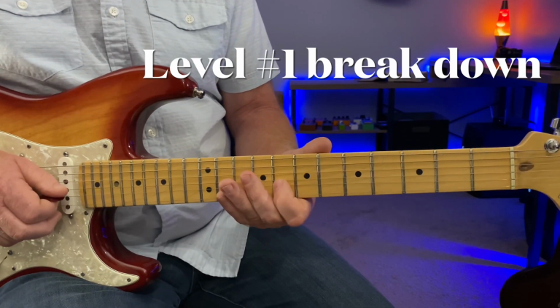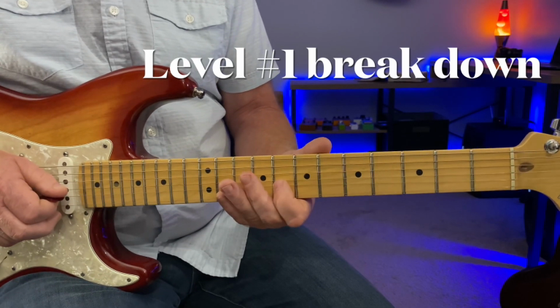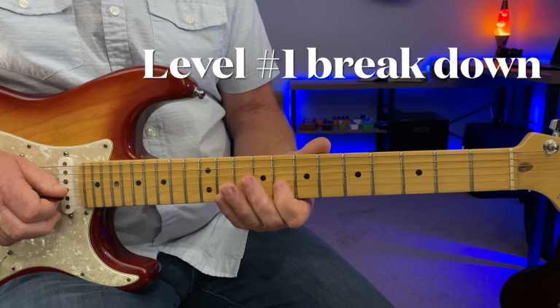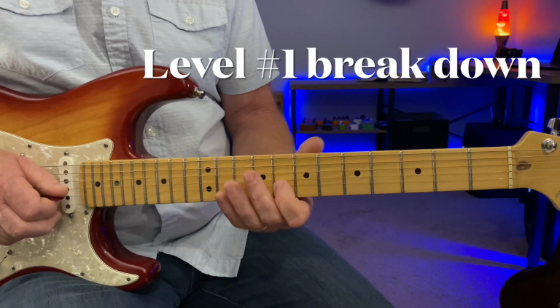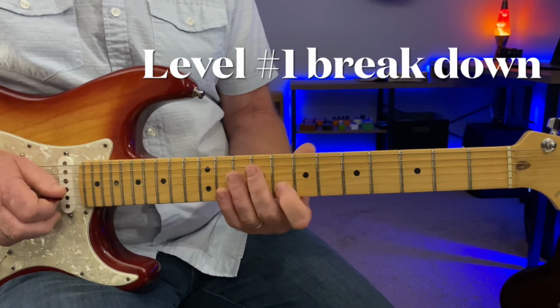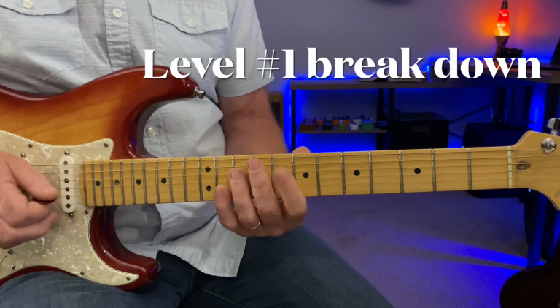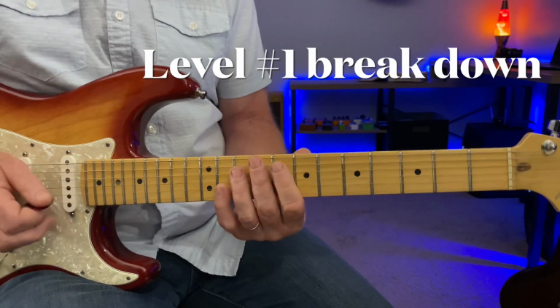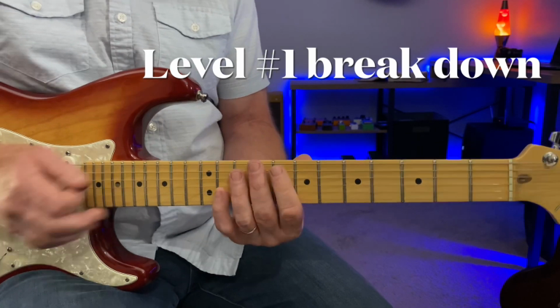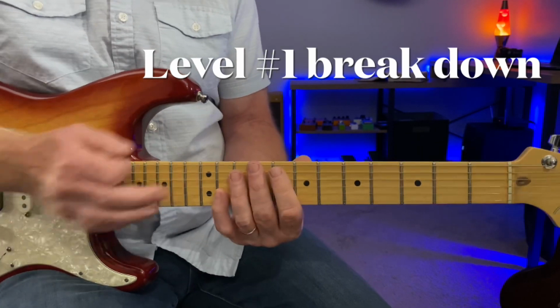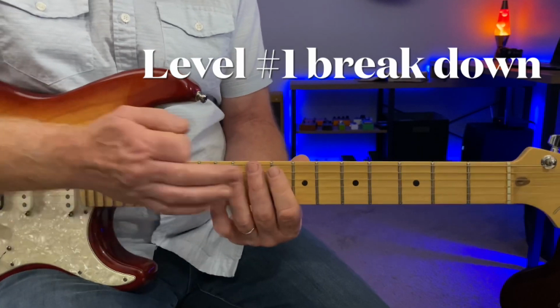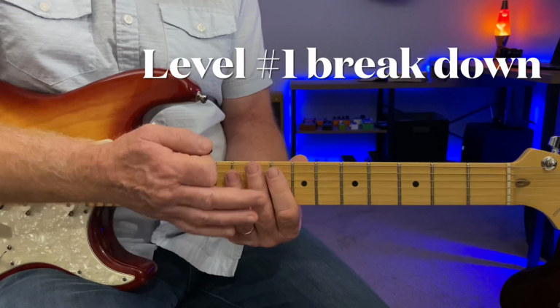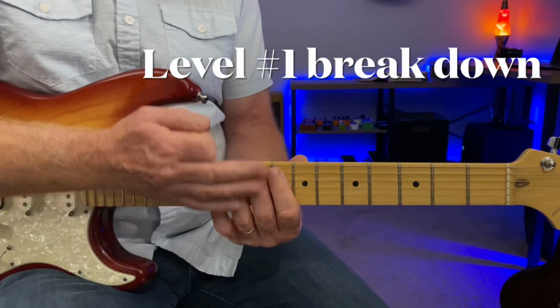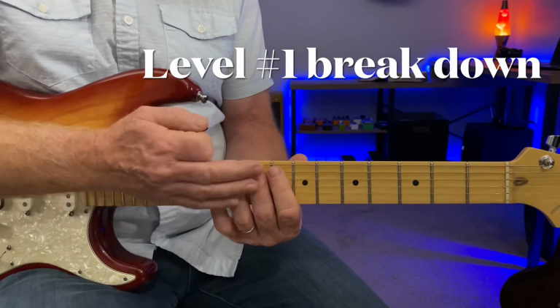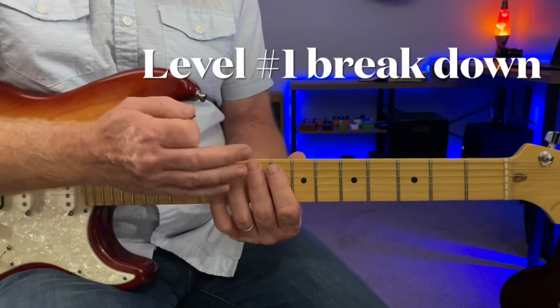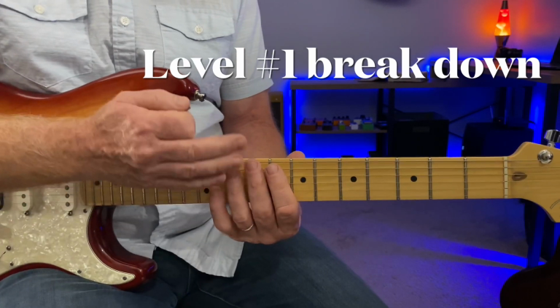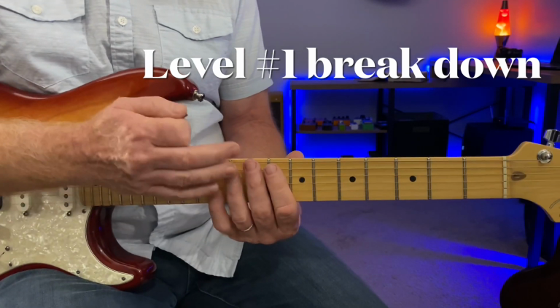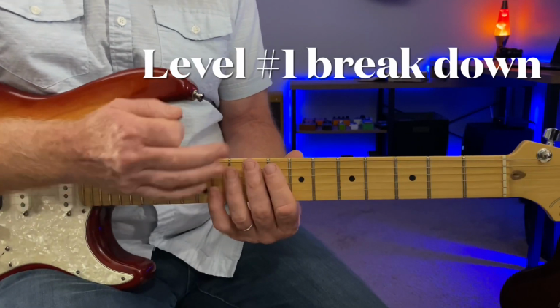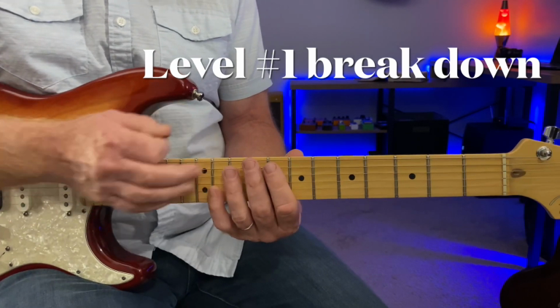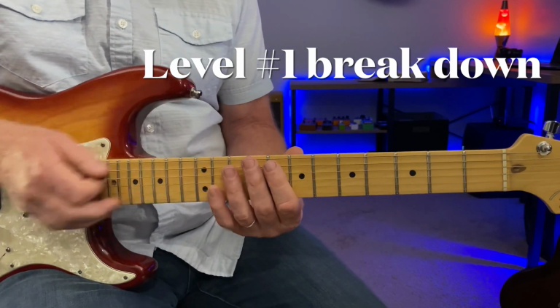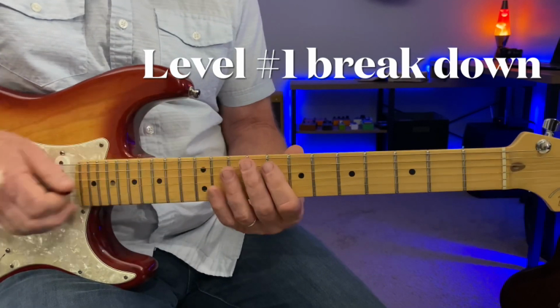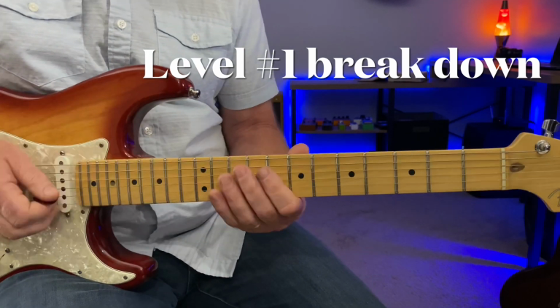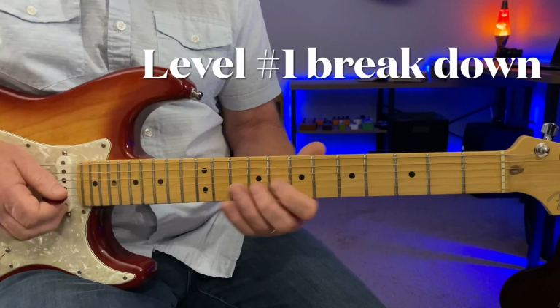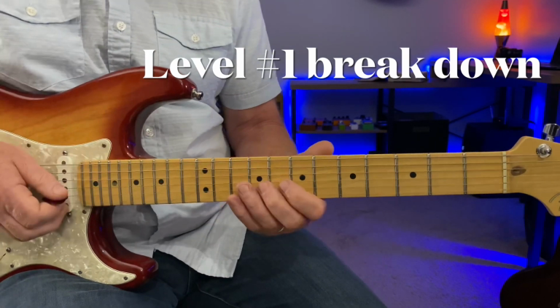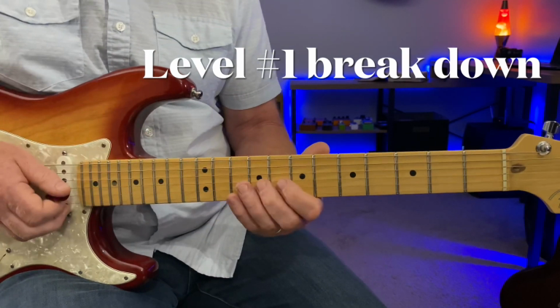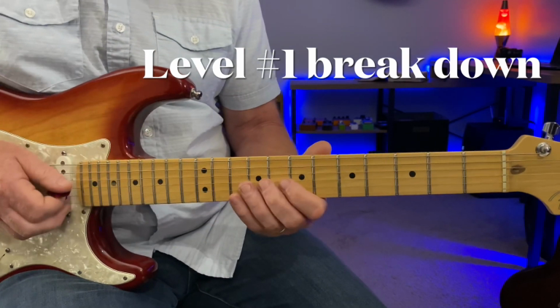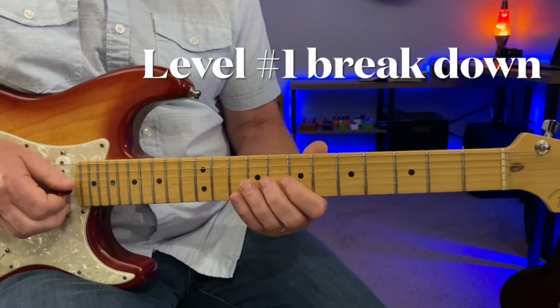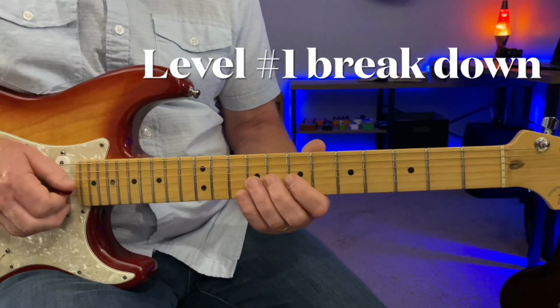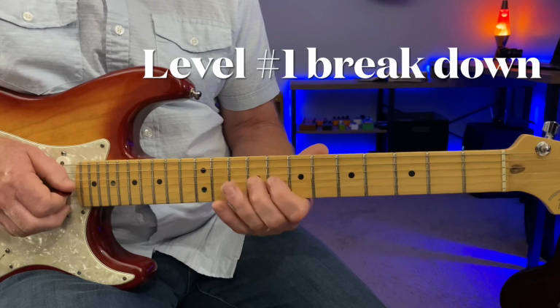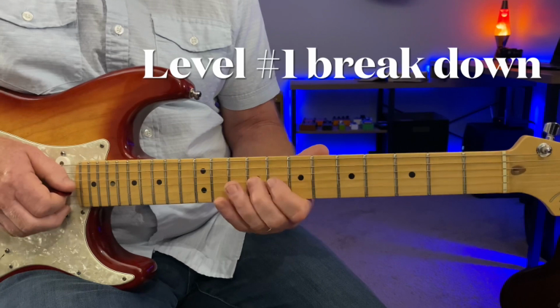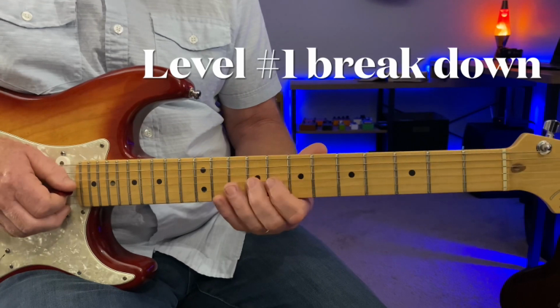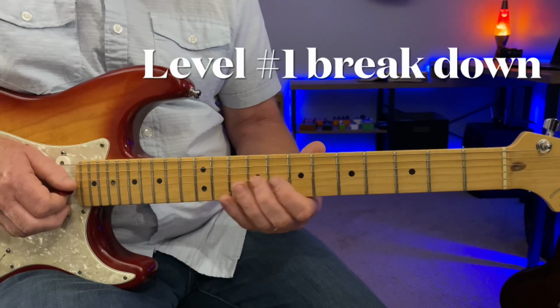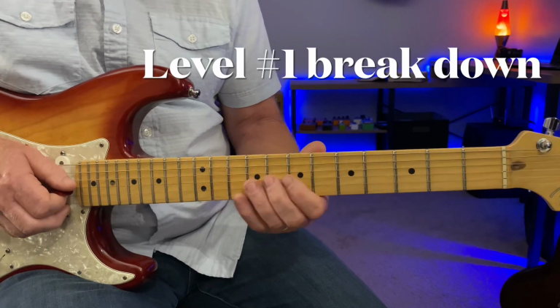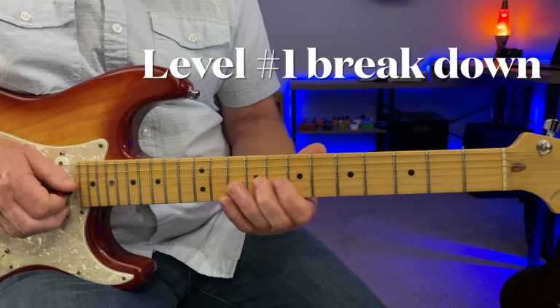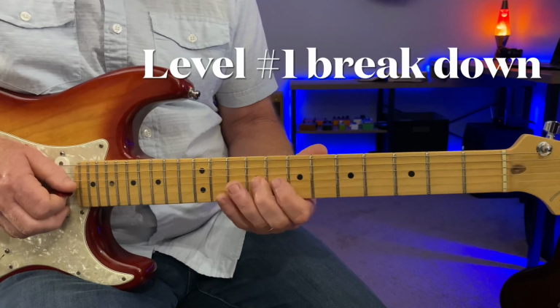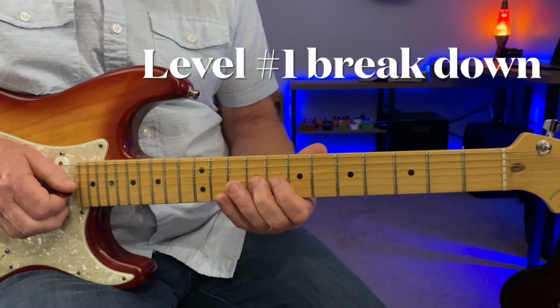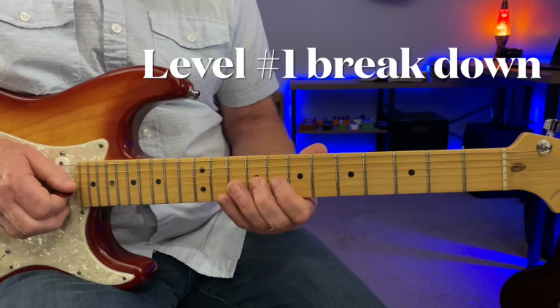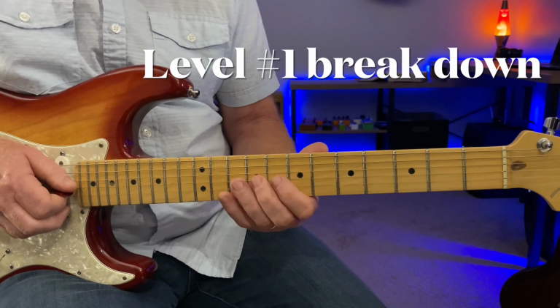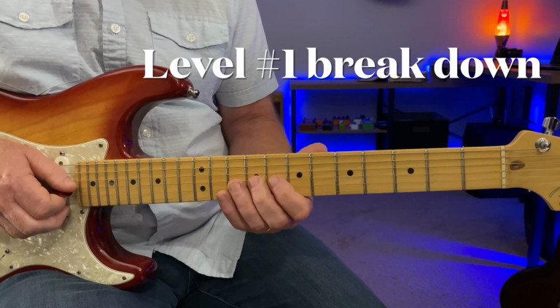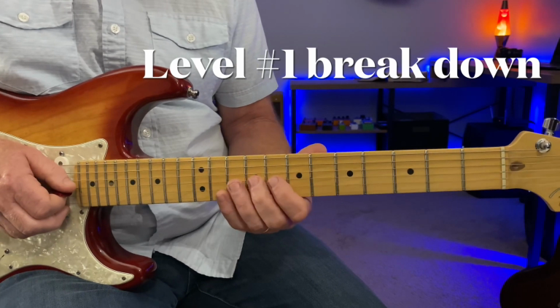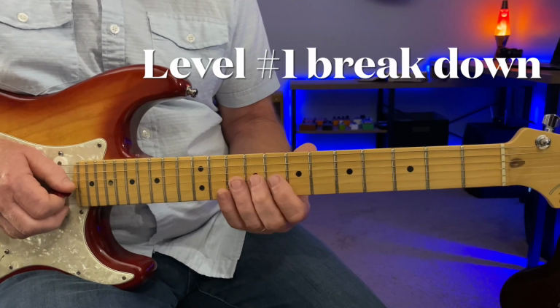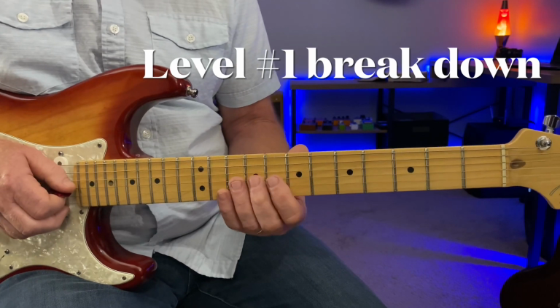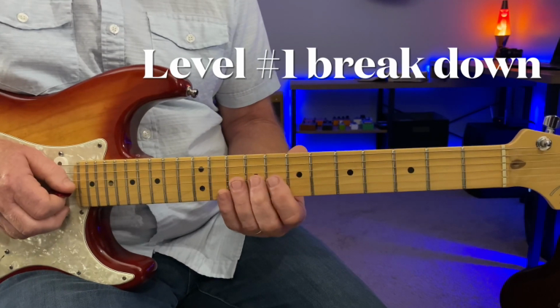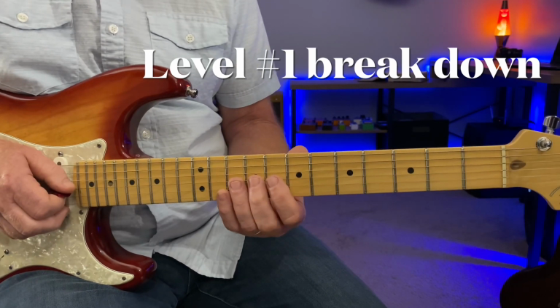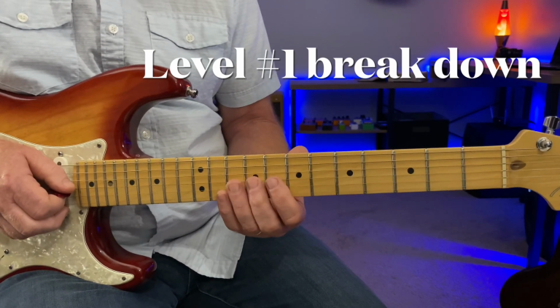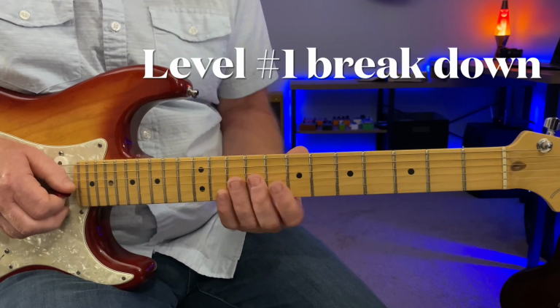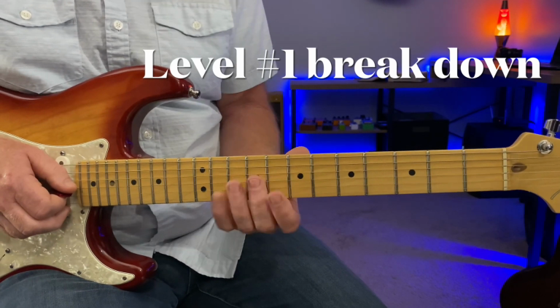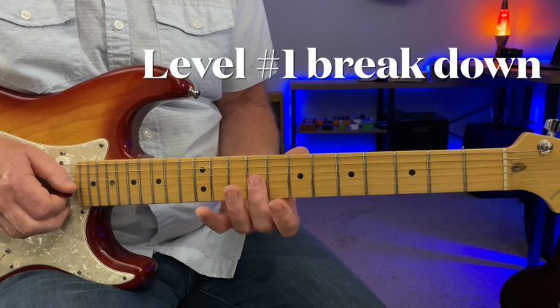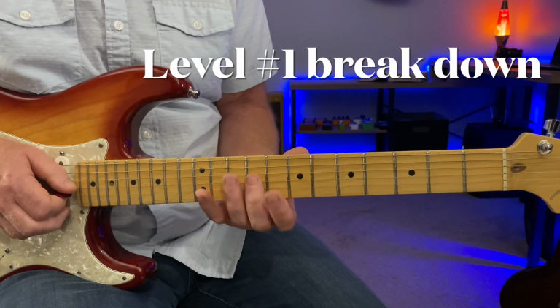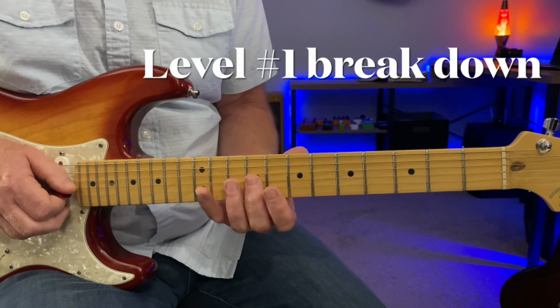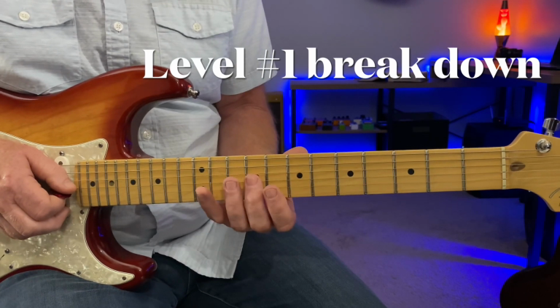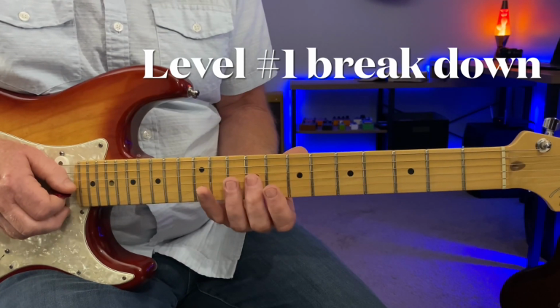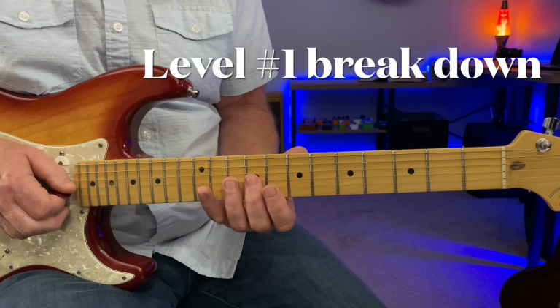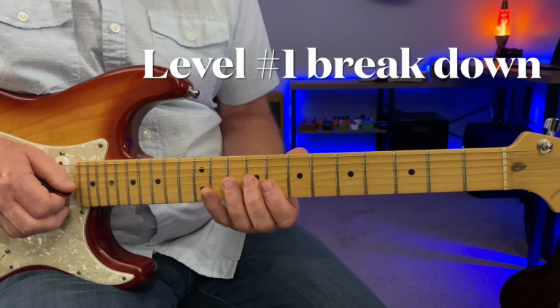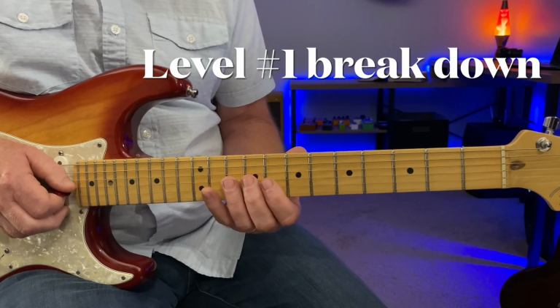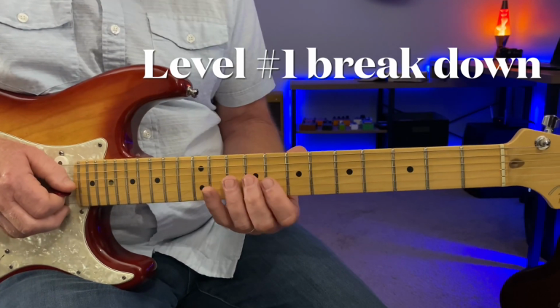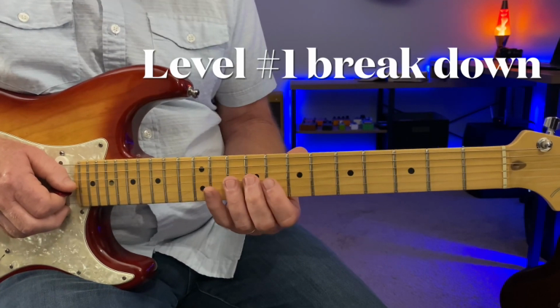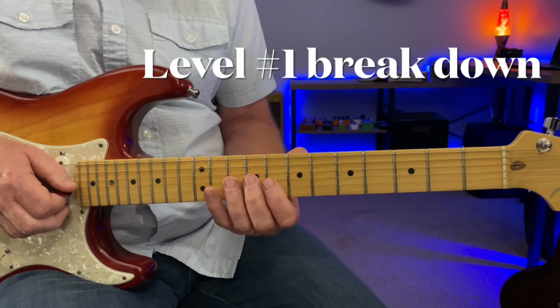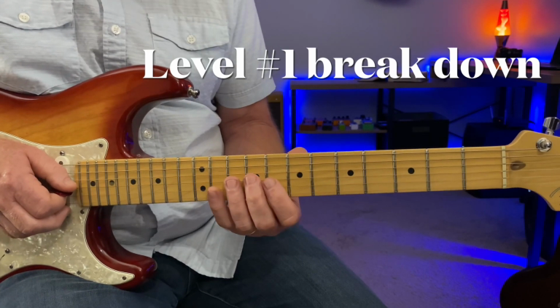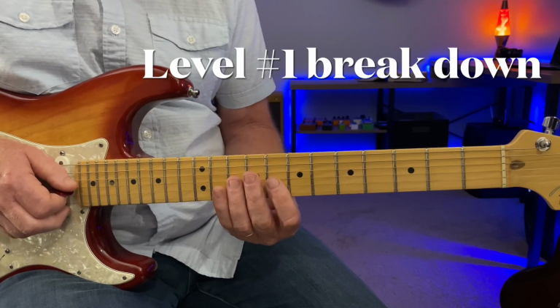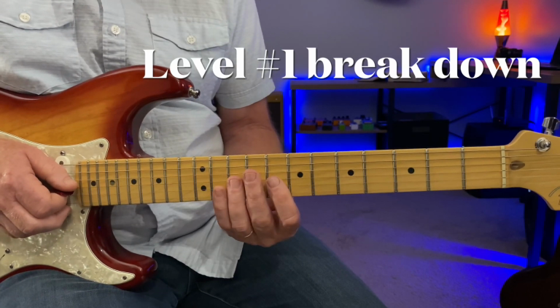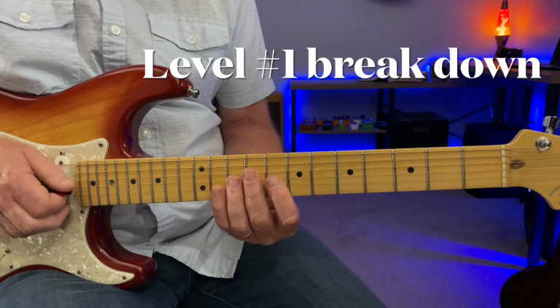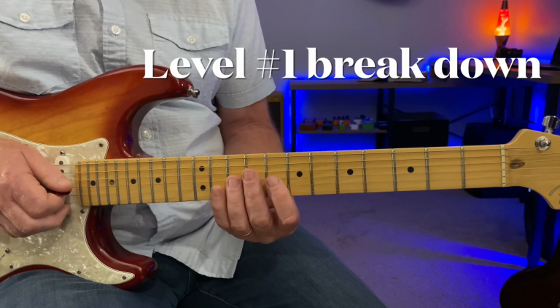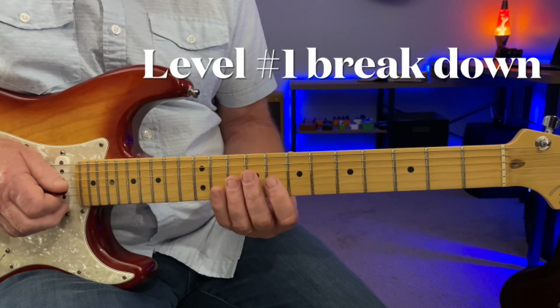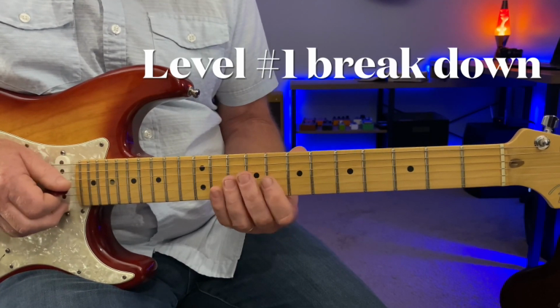Still looking at the blues scale for me, just adding the third basically to your blues scale.